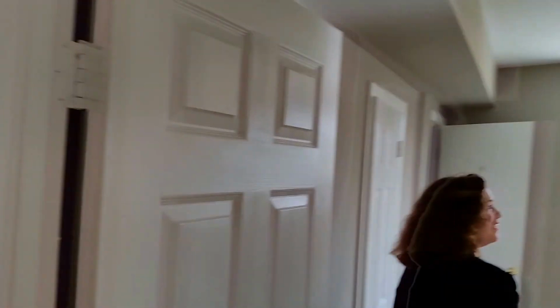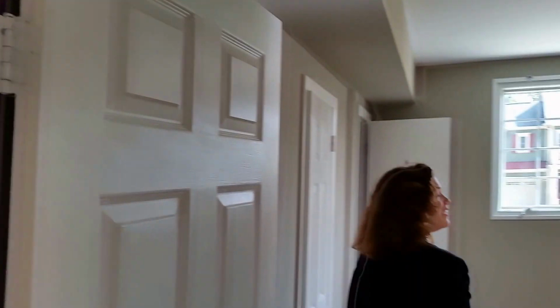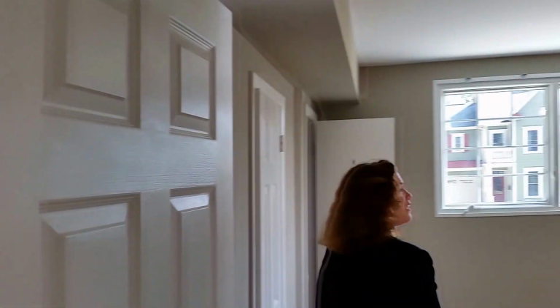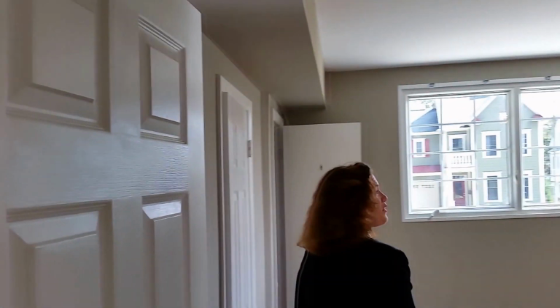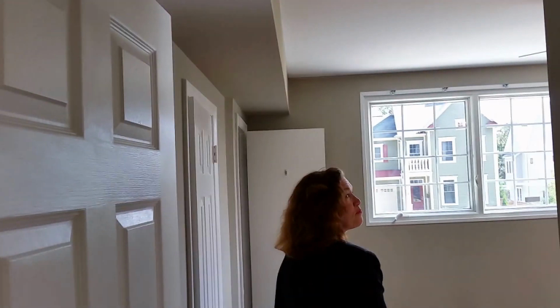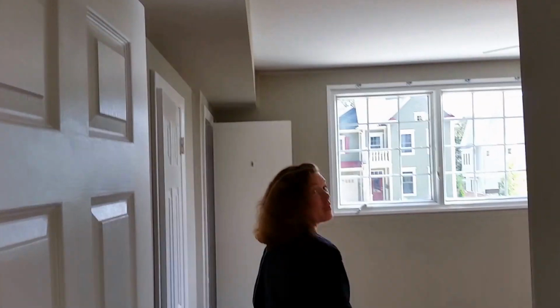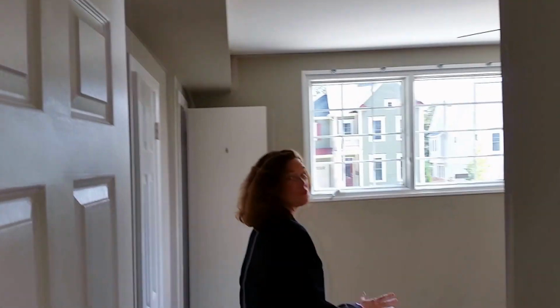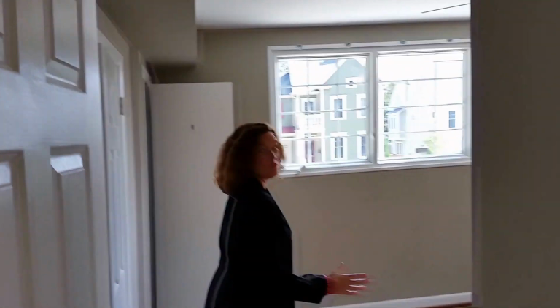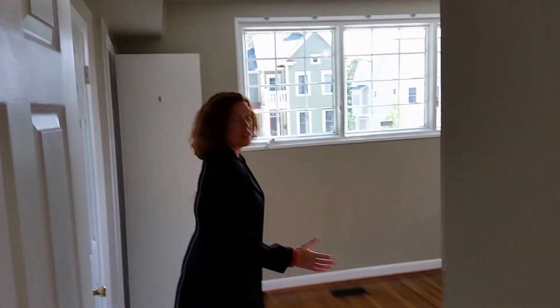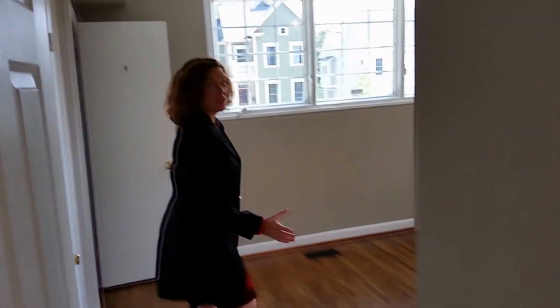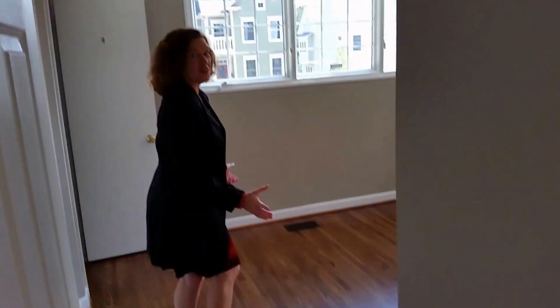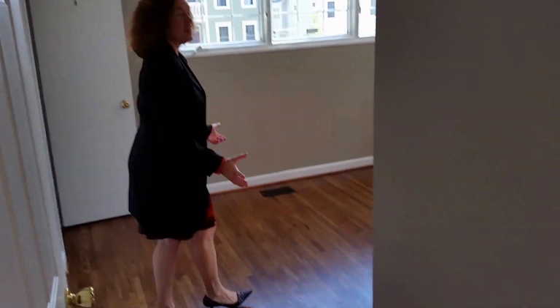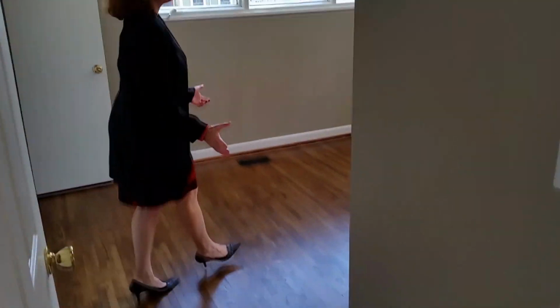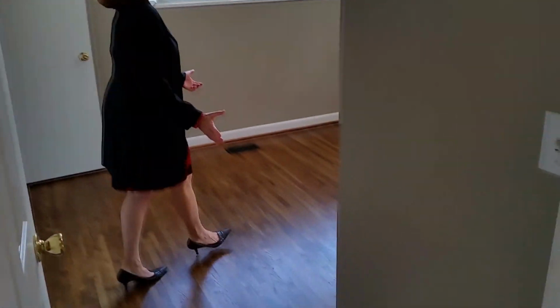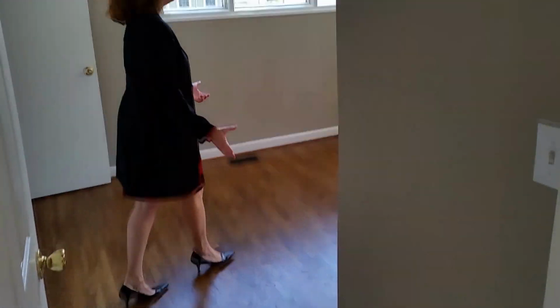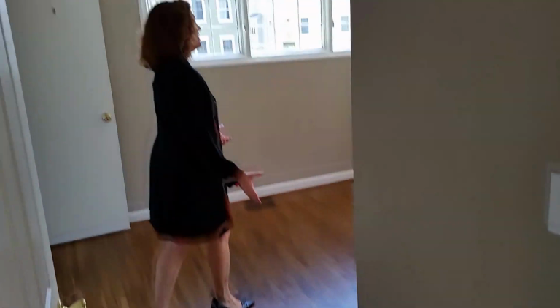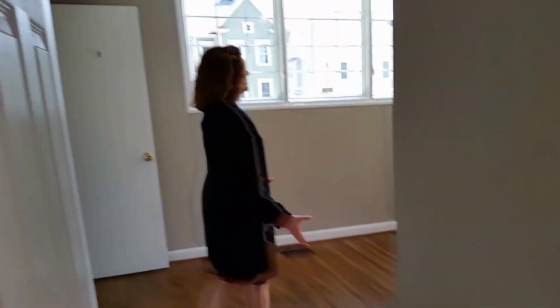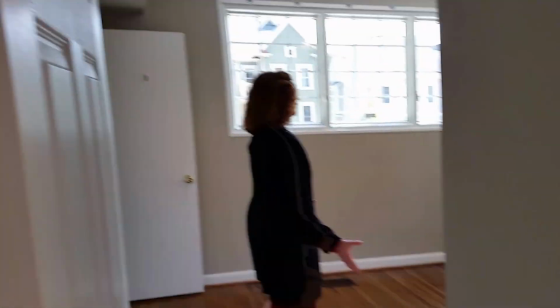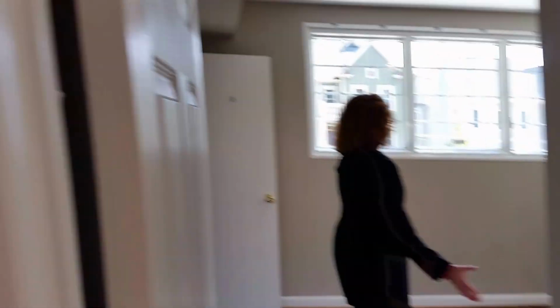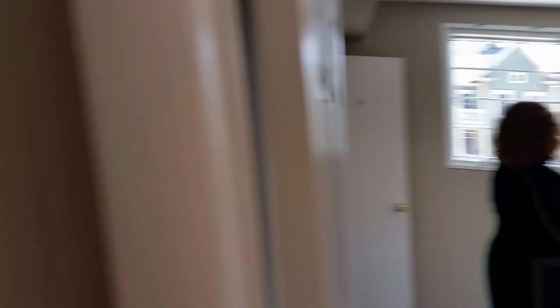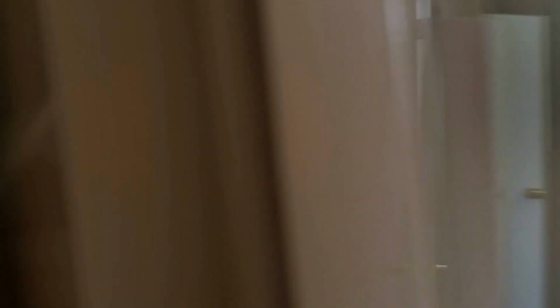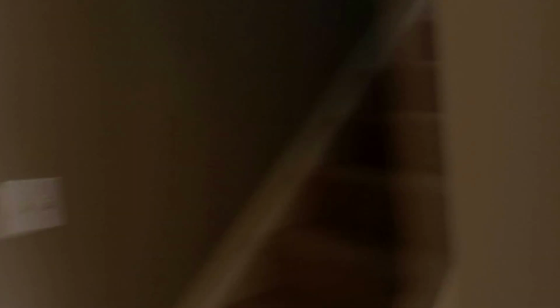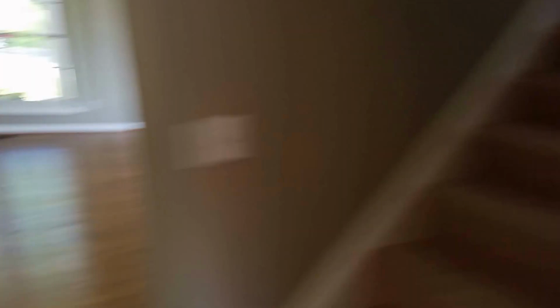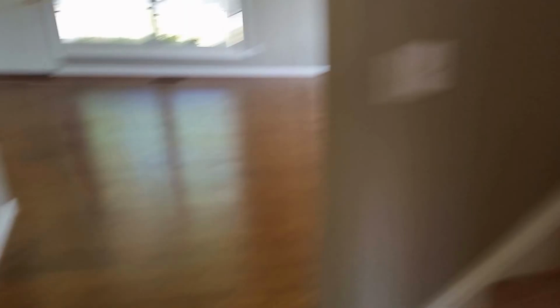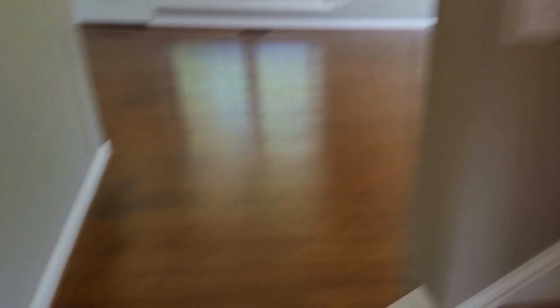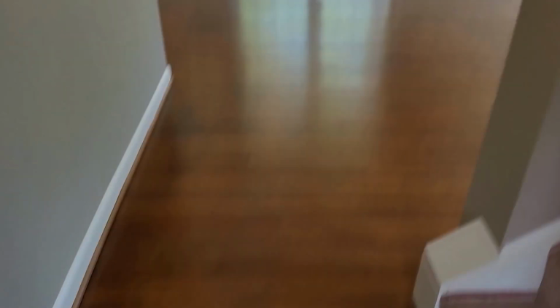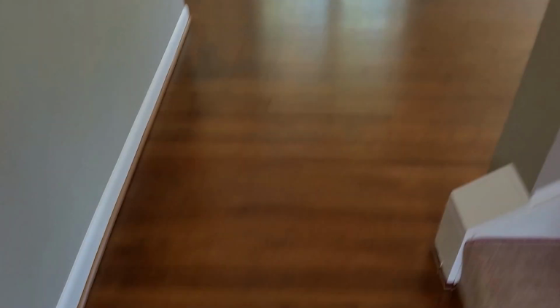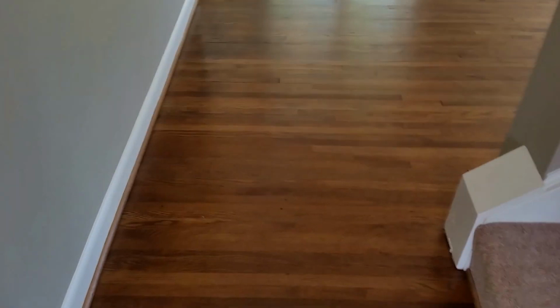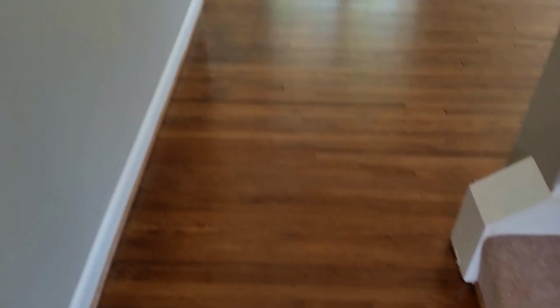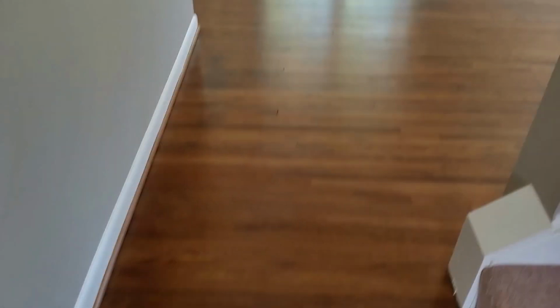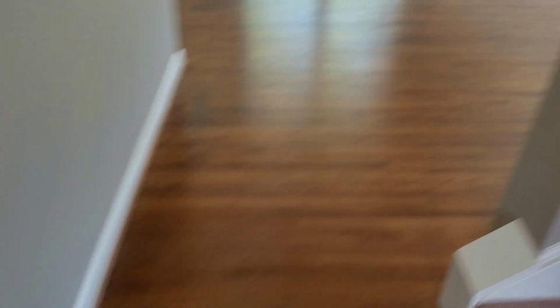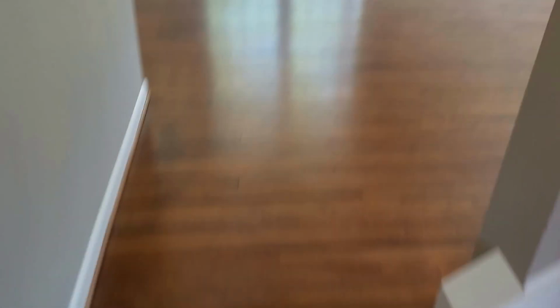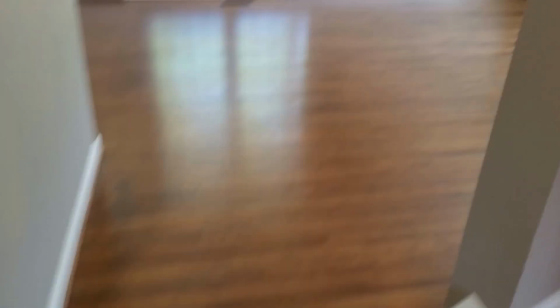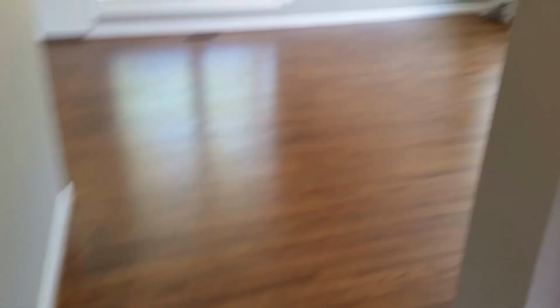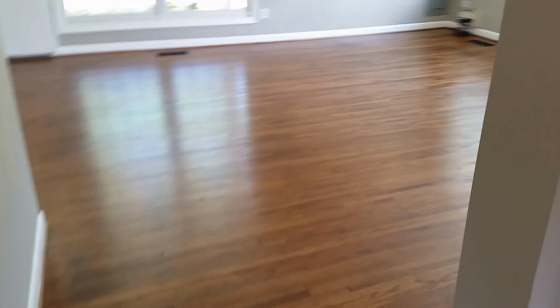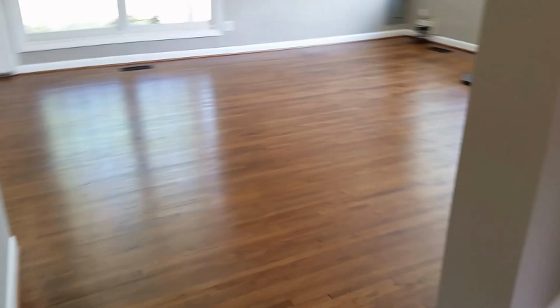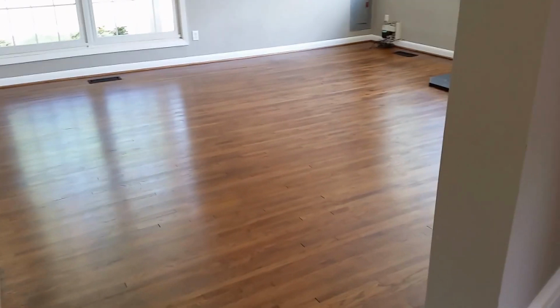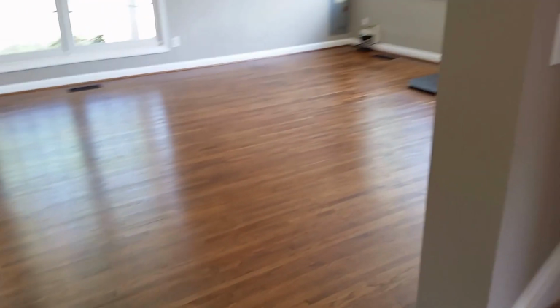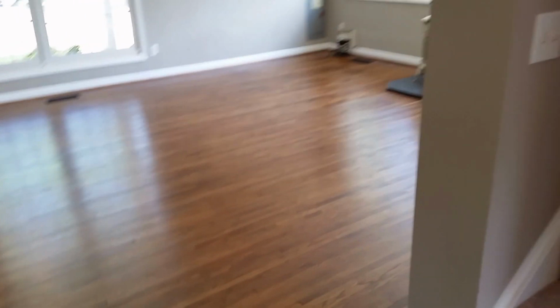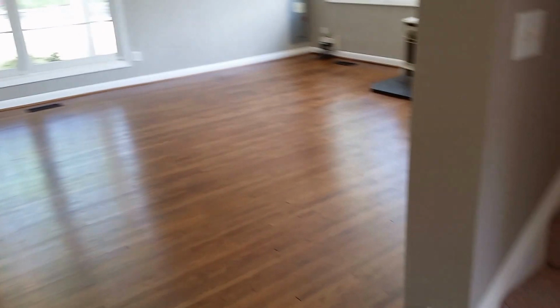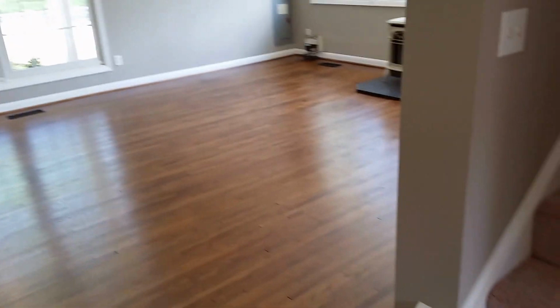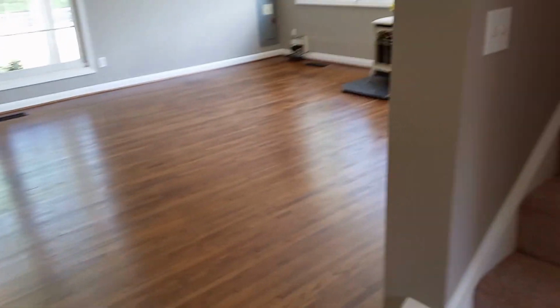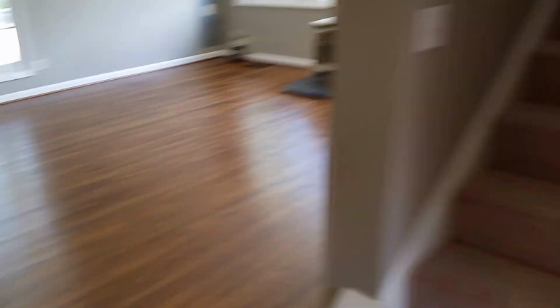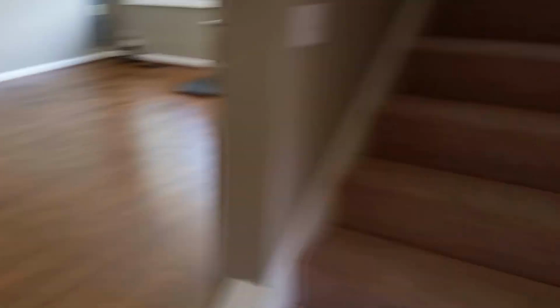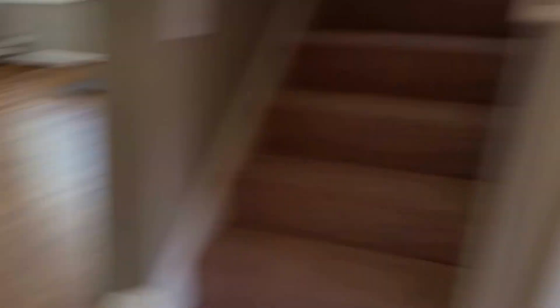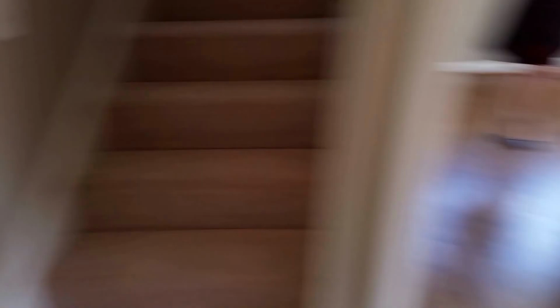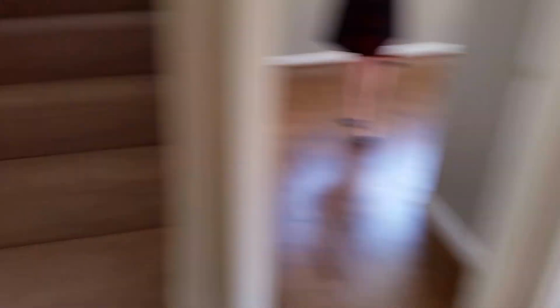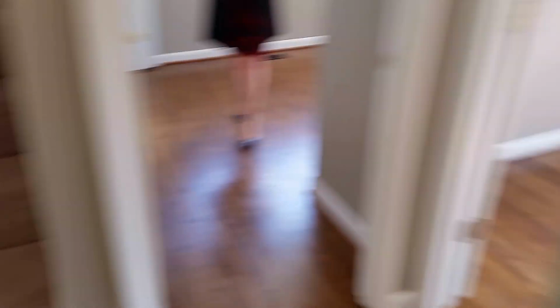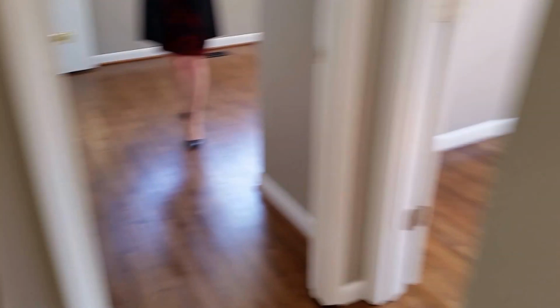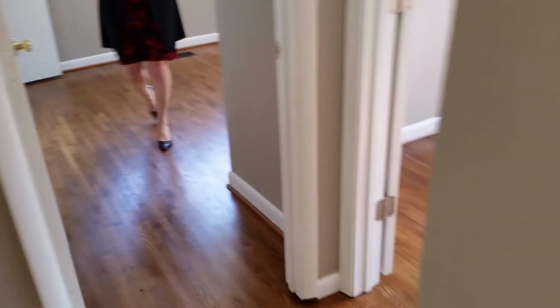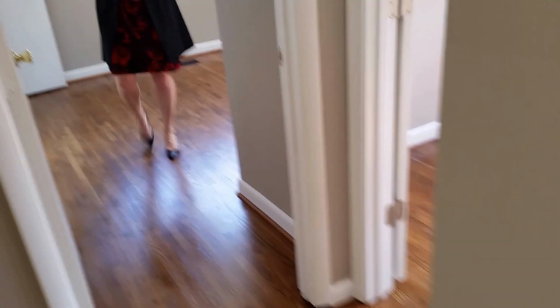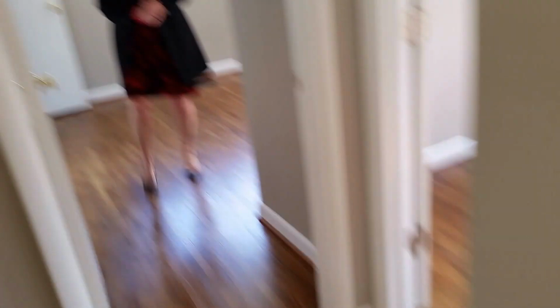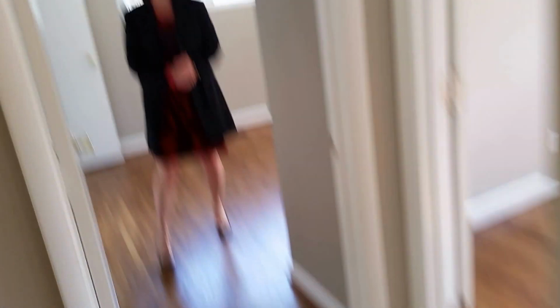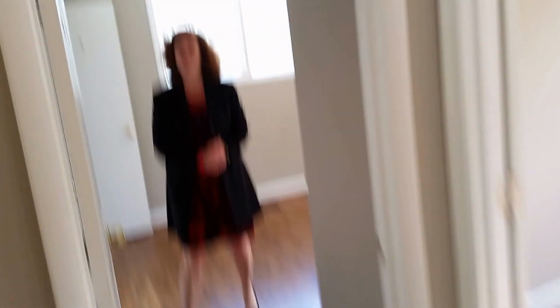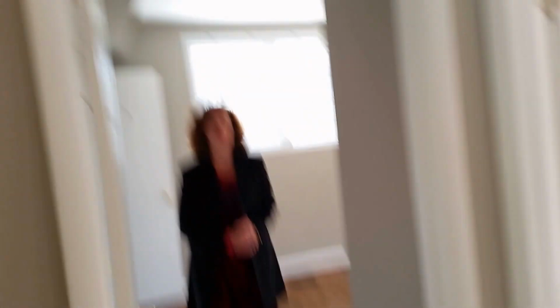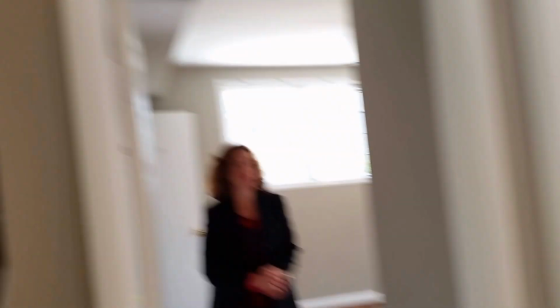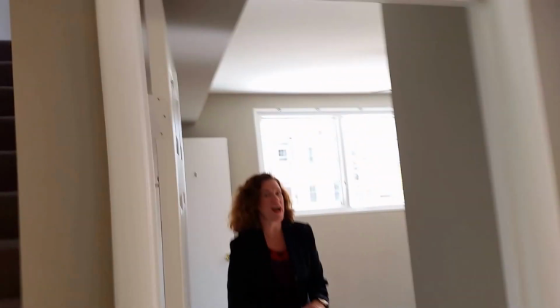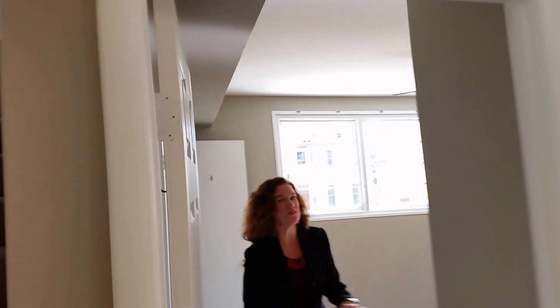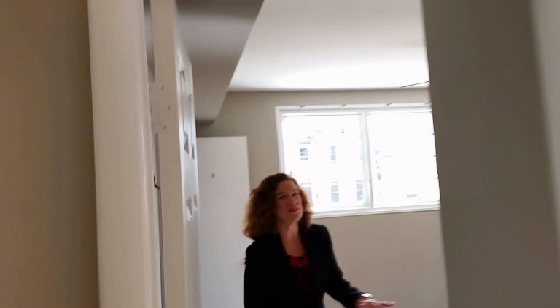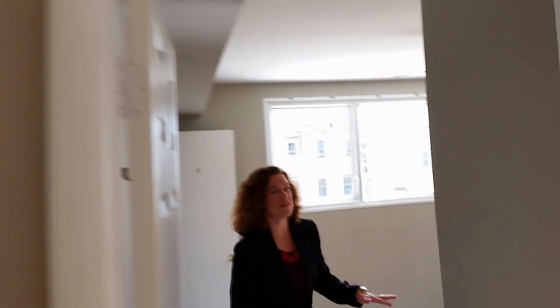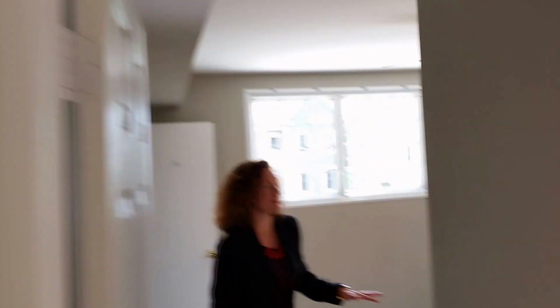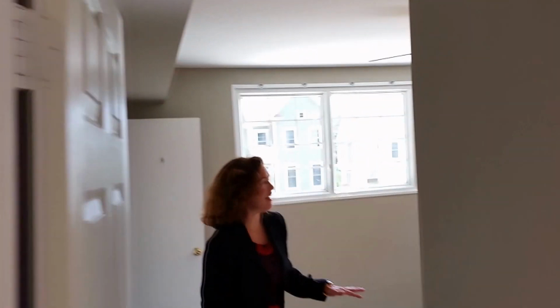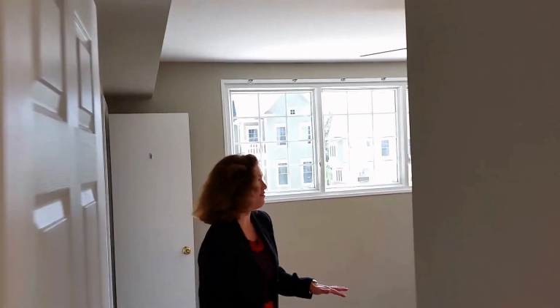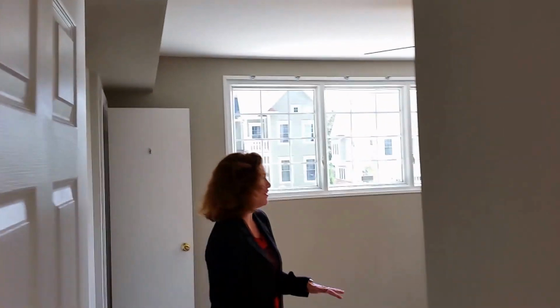Another bedroom right here. The hardwoods are gorgeous too — look at that. Hardwoods throughout this level.